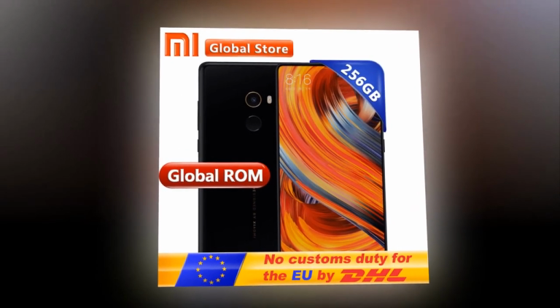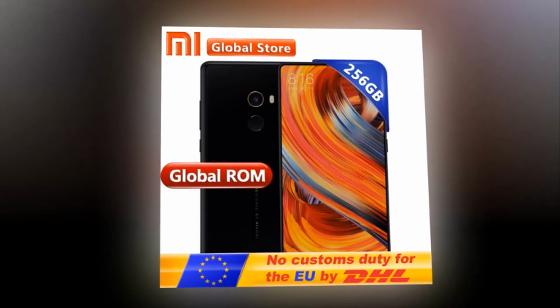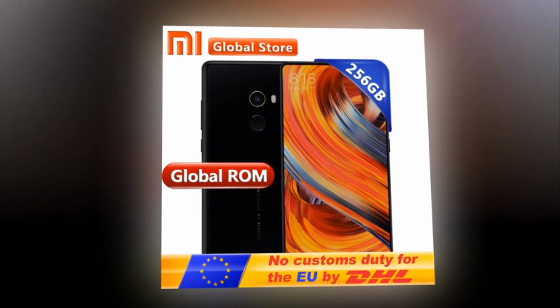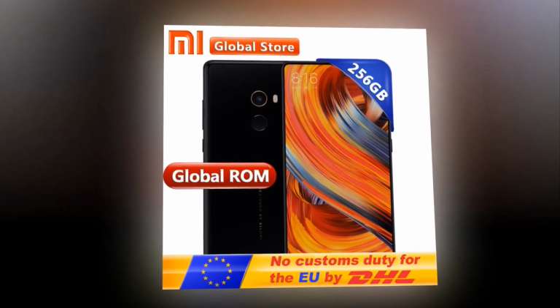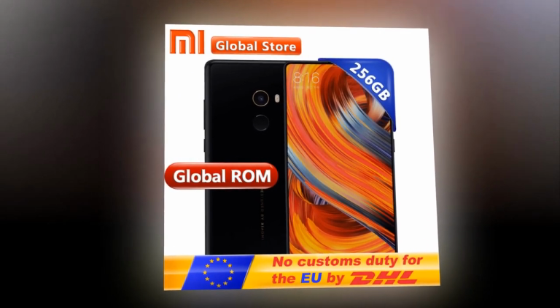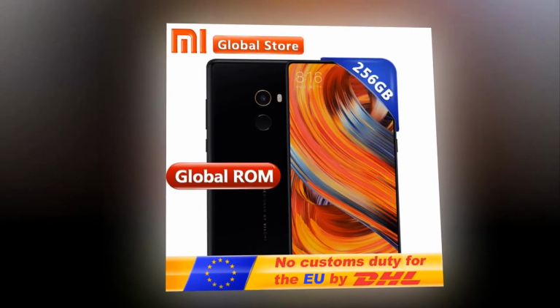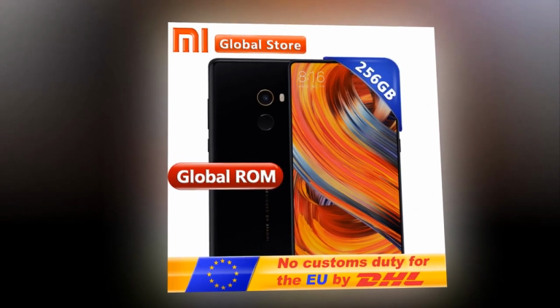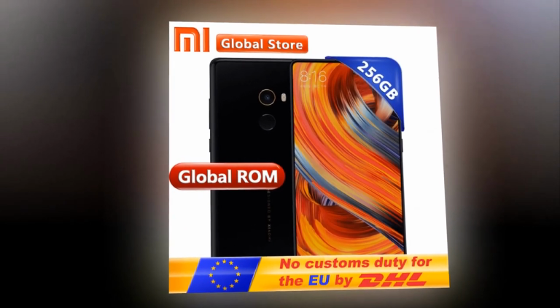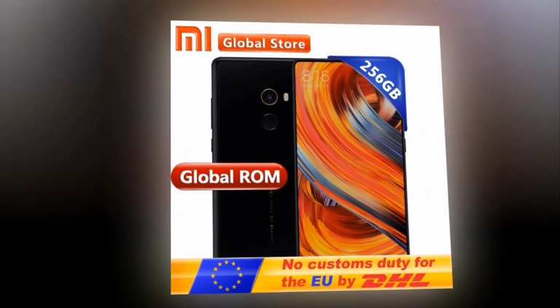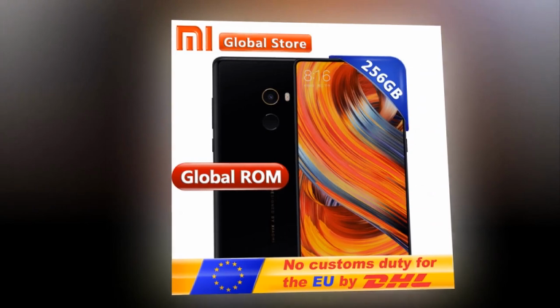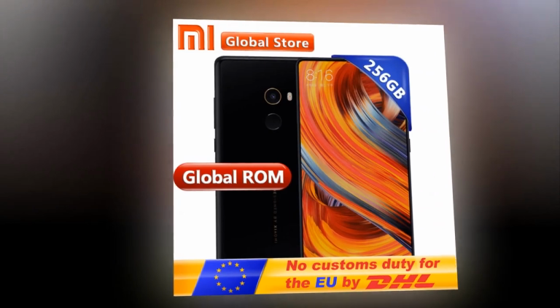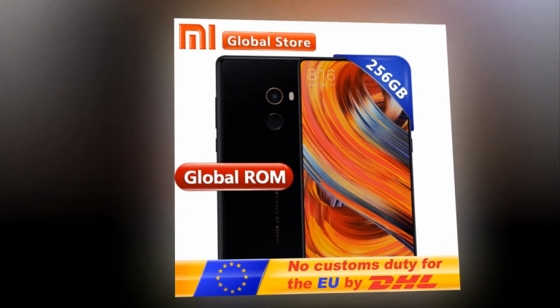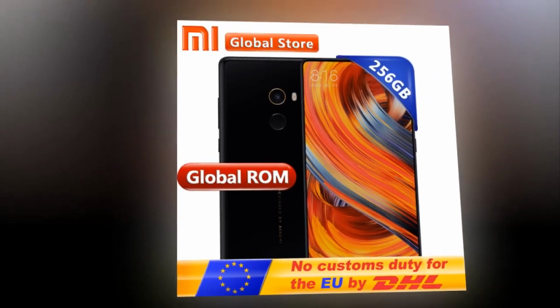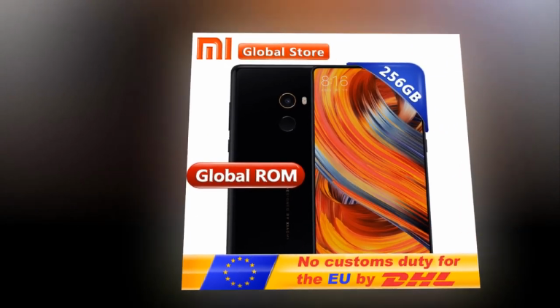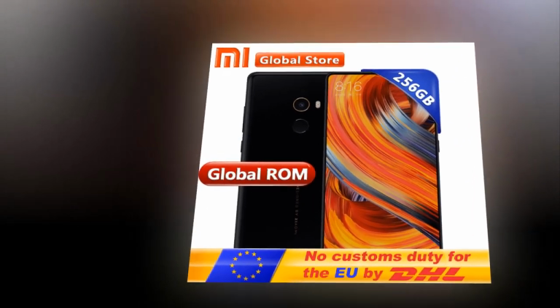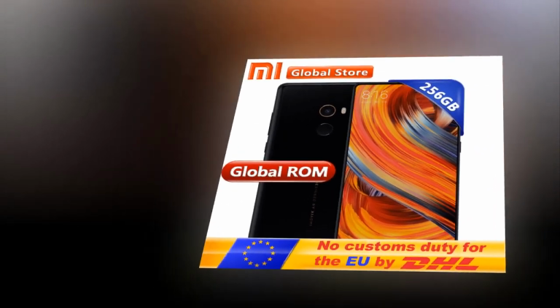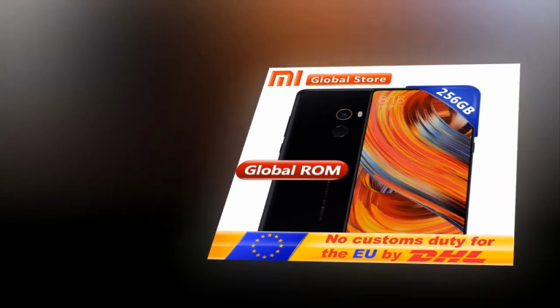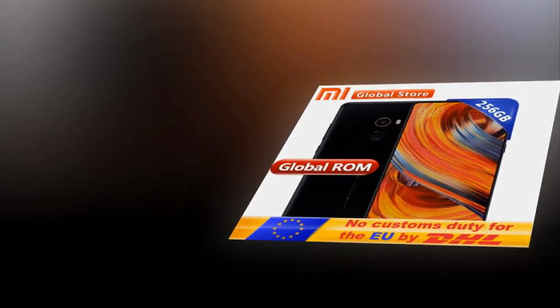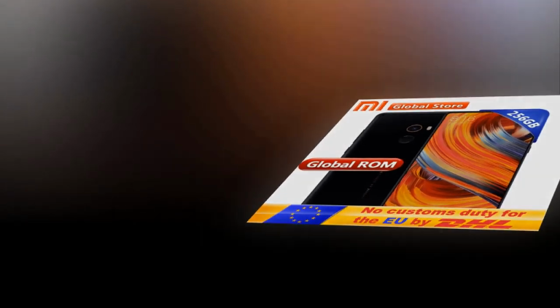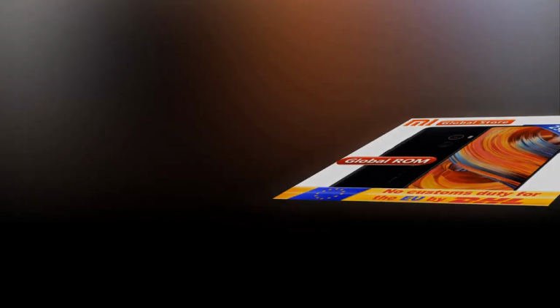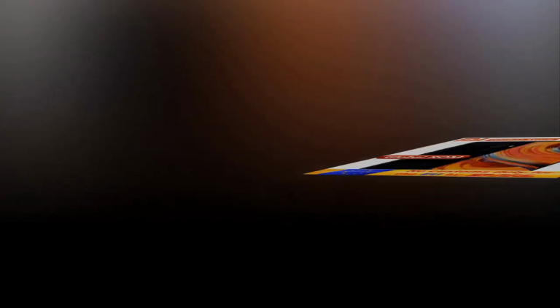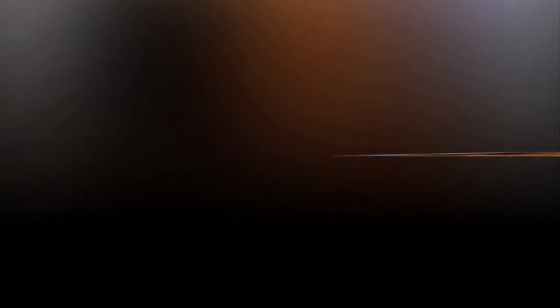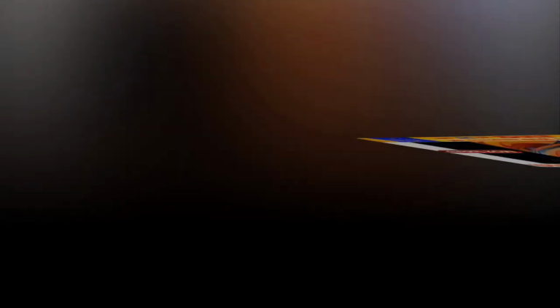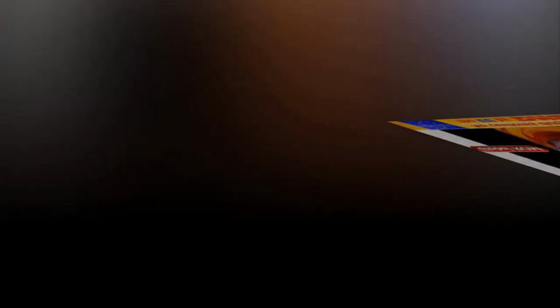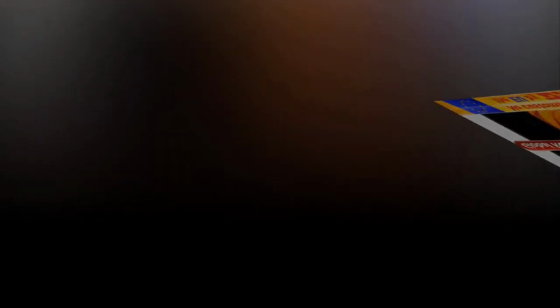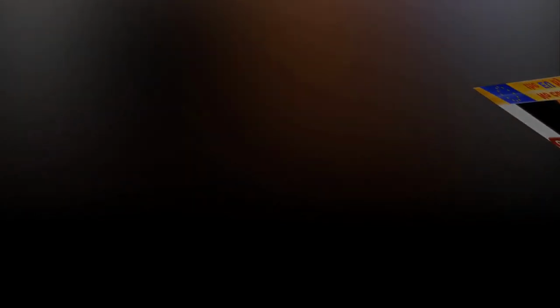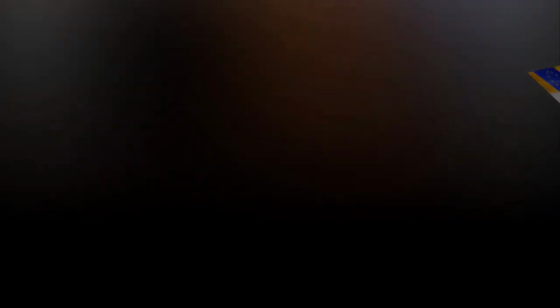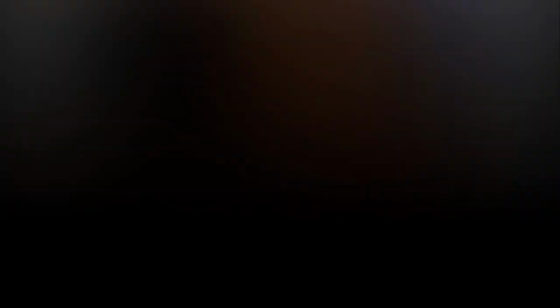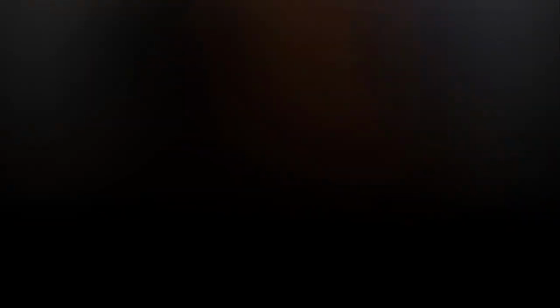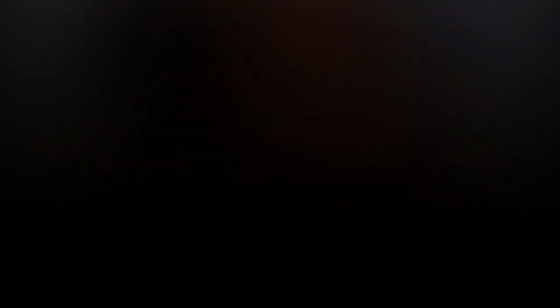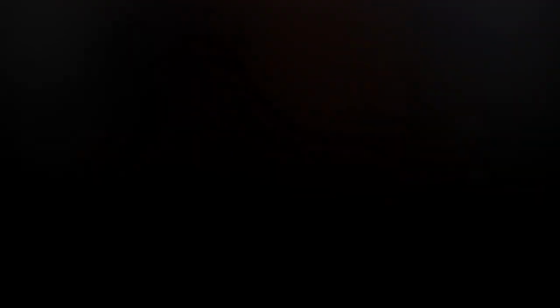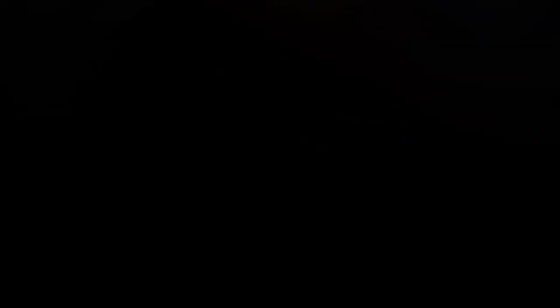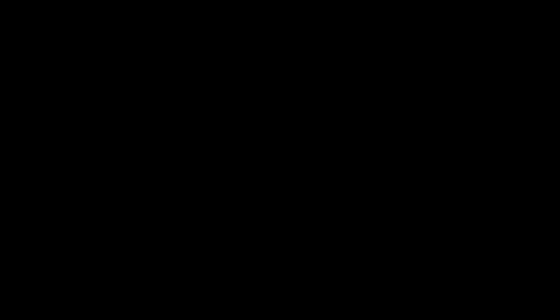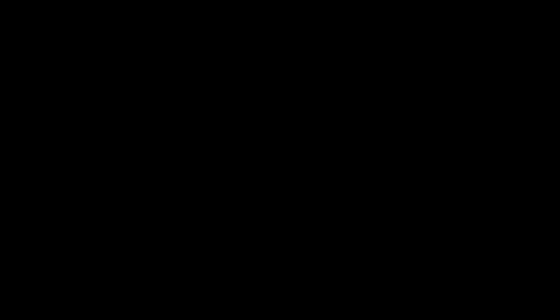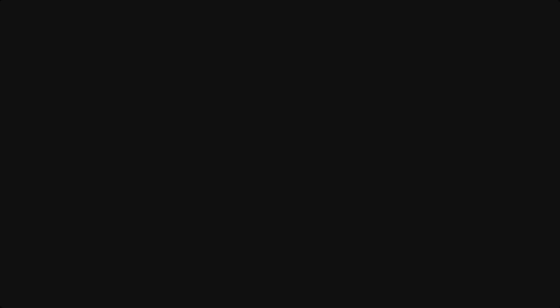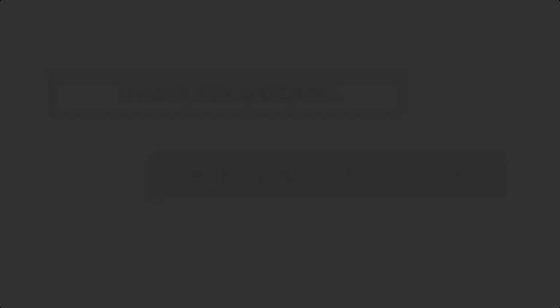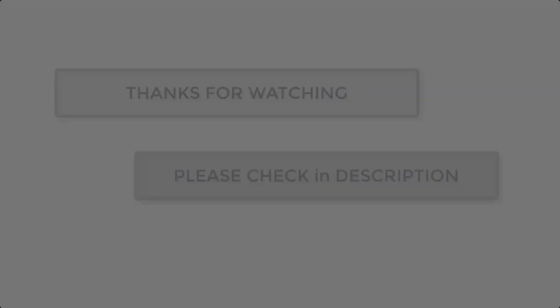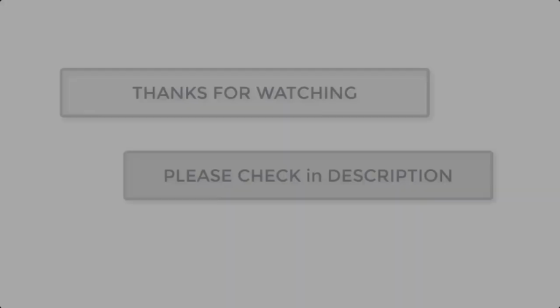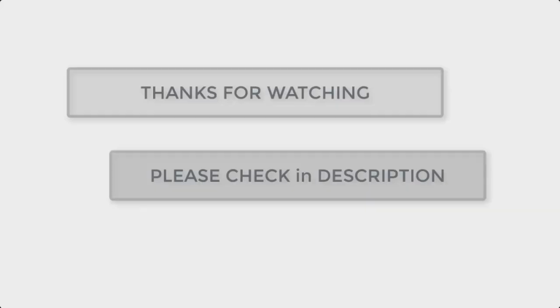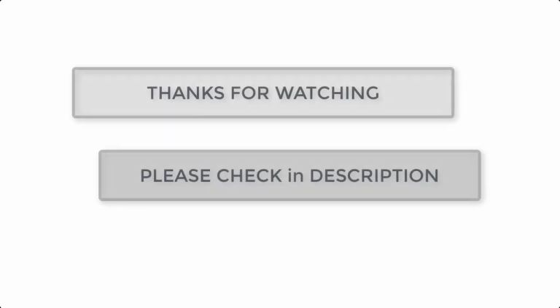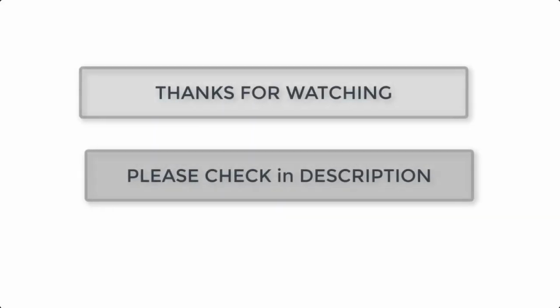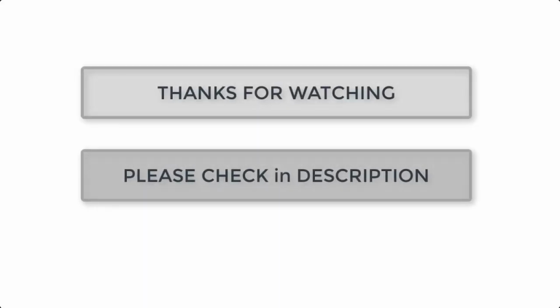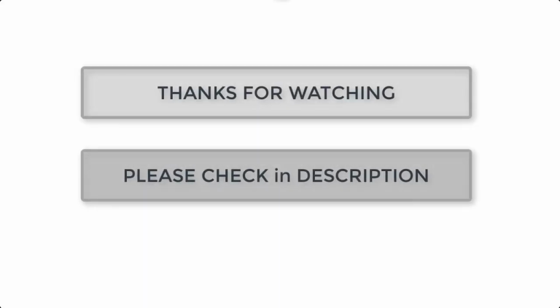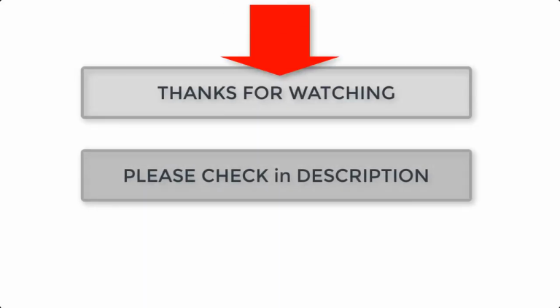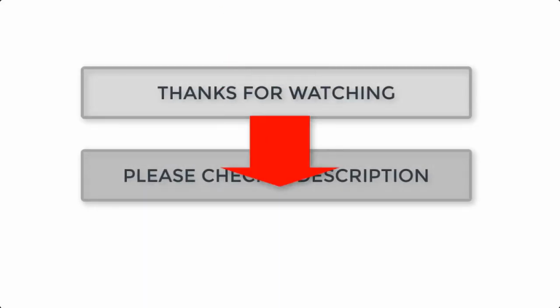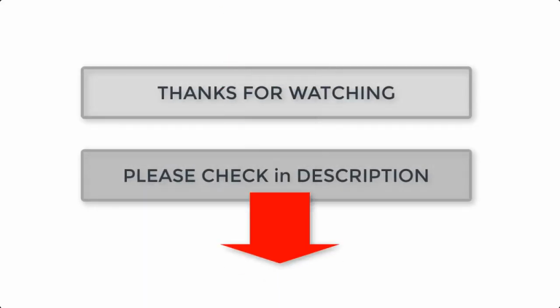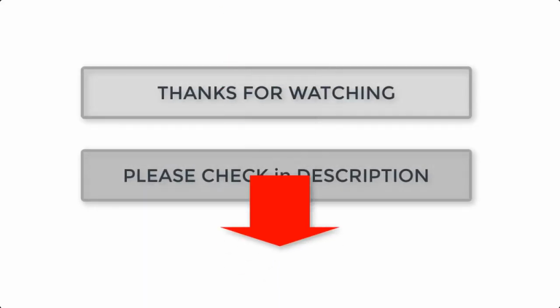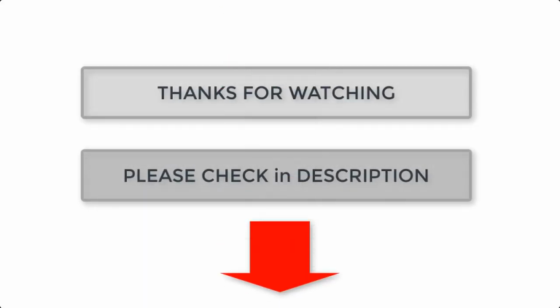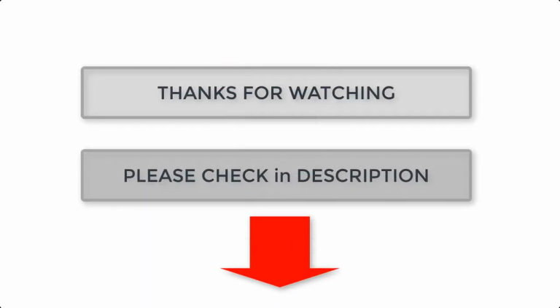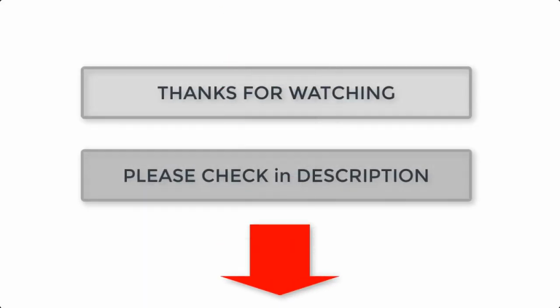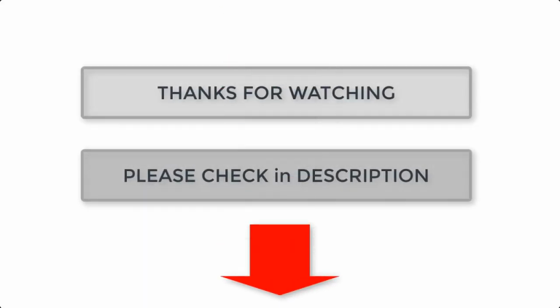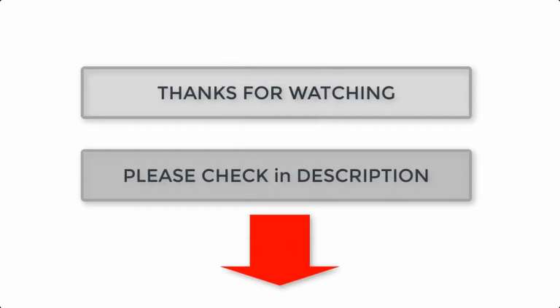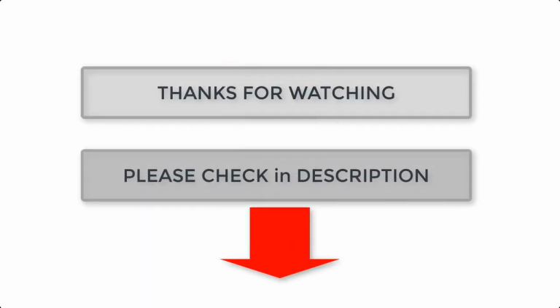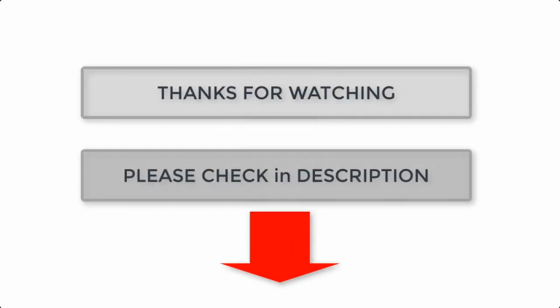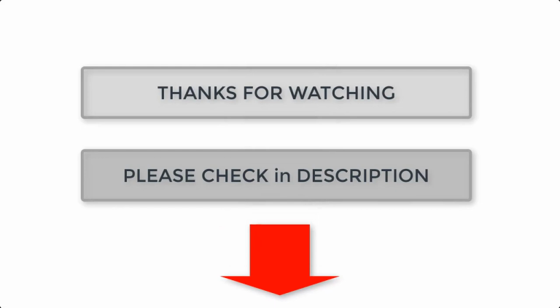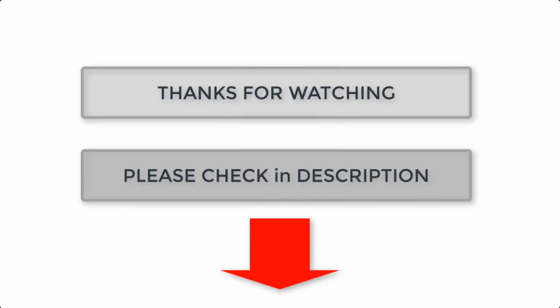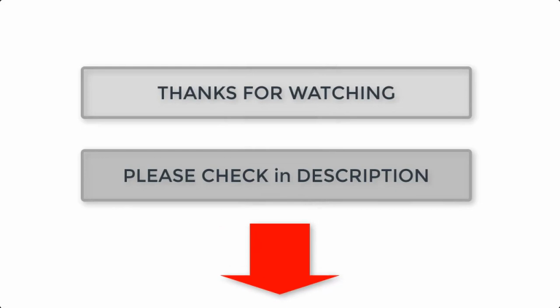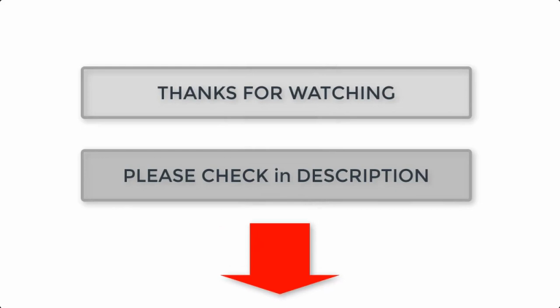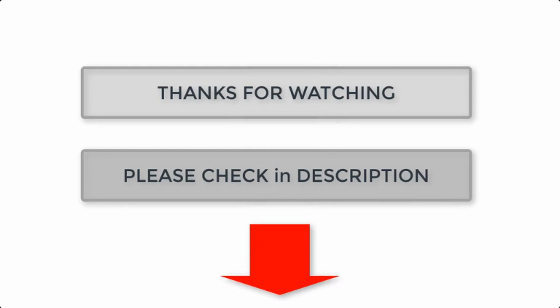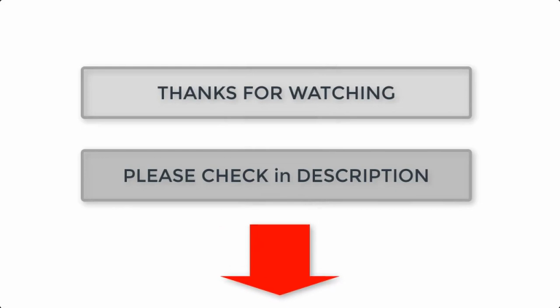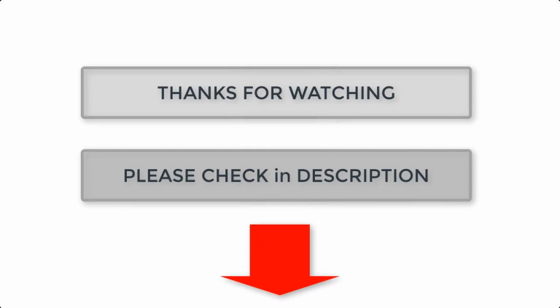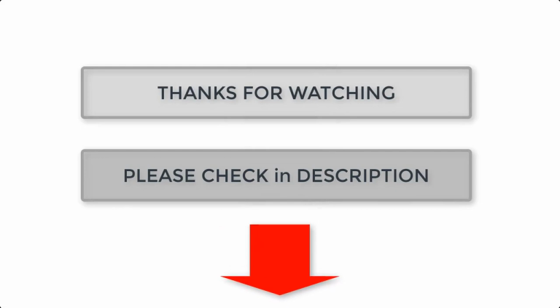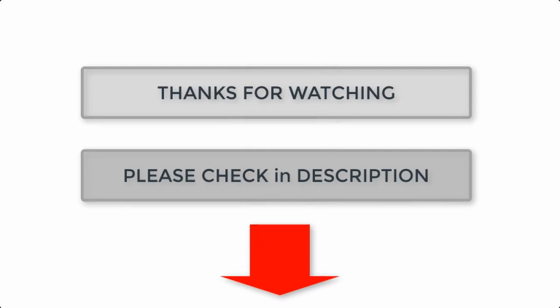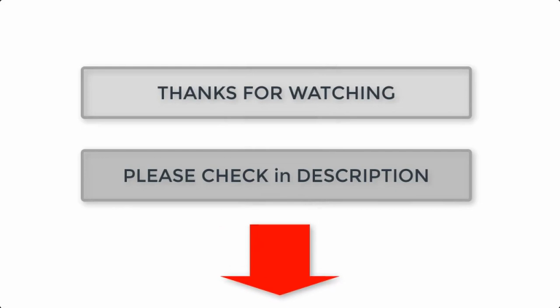I am inviting you to check this out from our global store. Thanks for watching and please check the description.